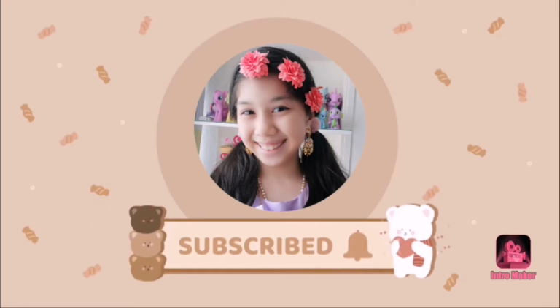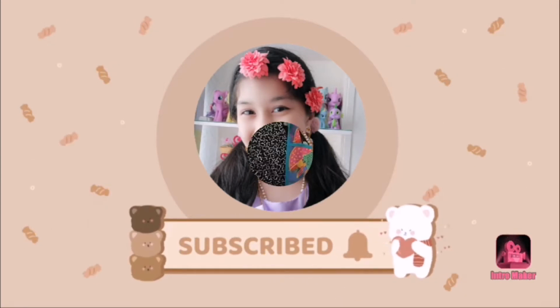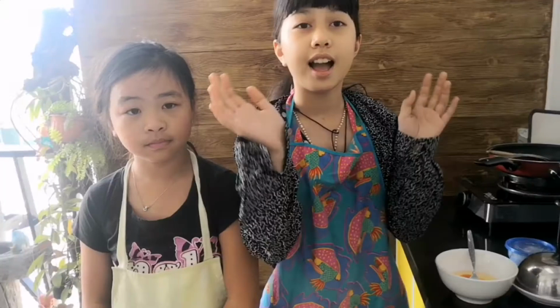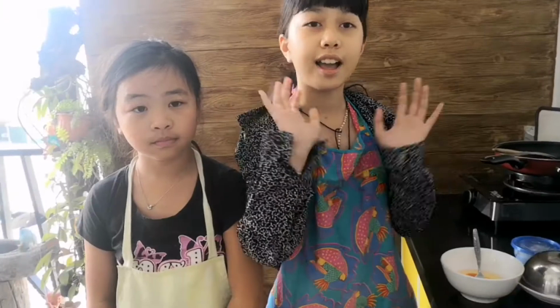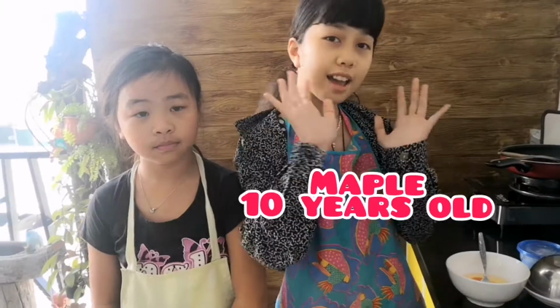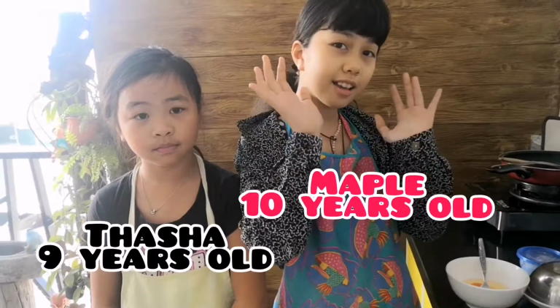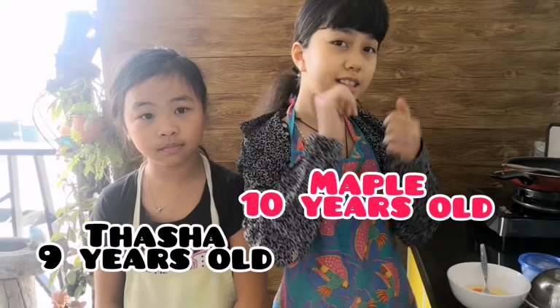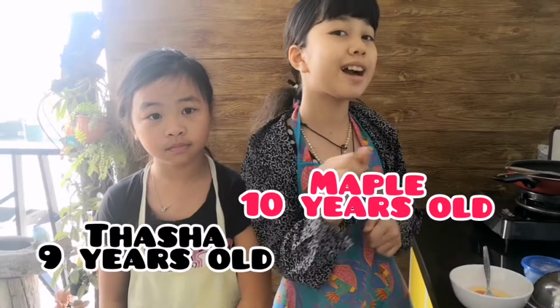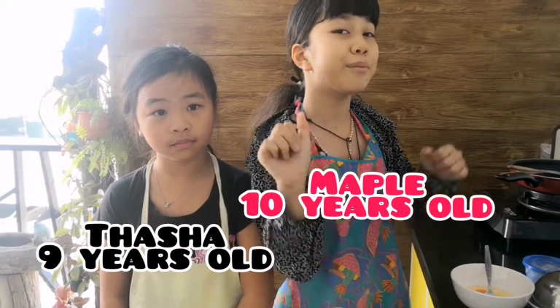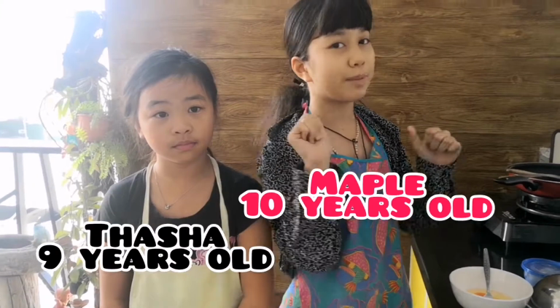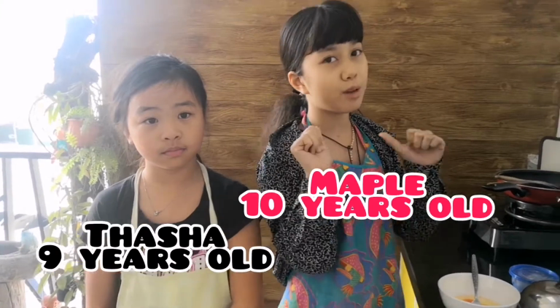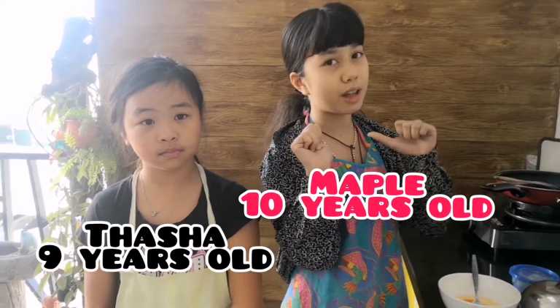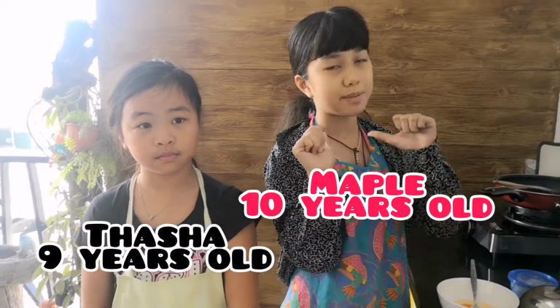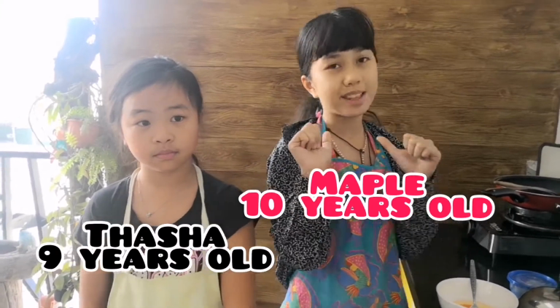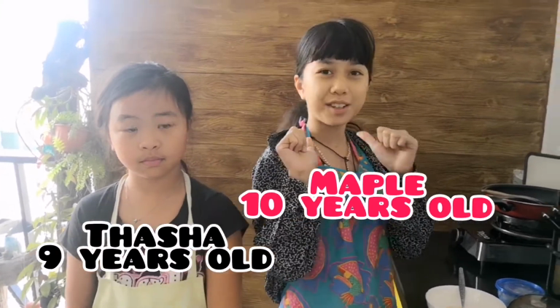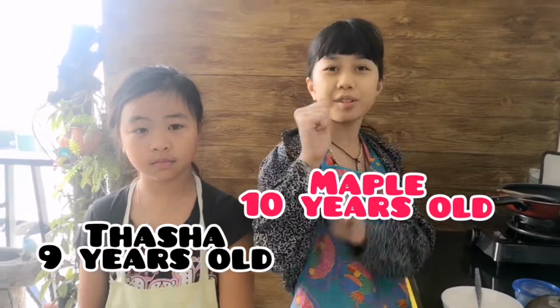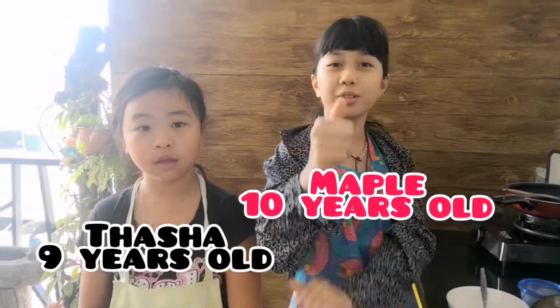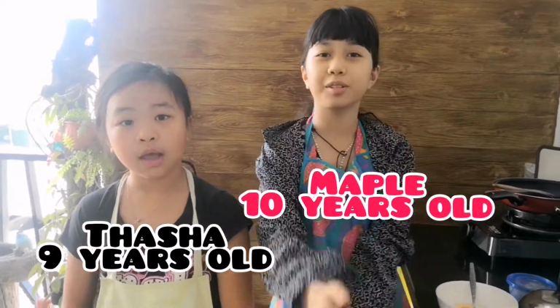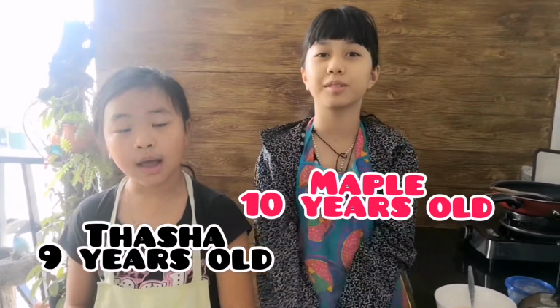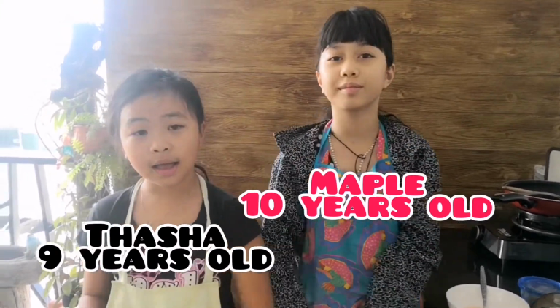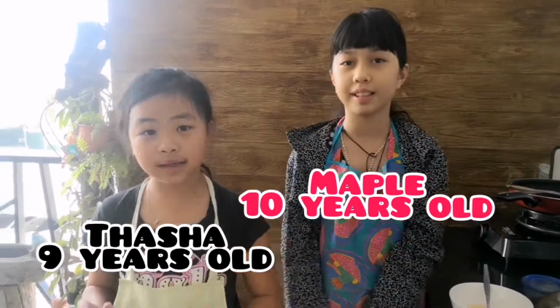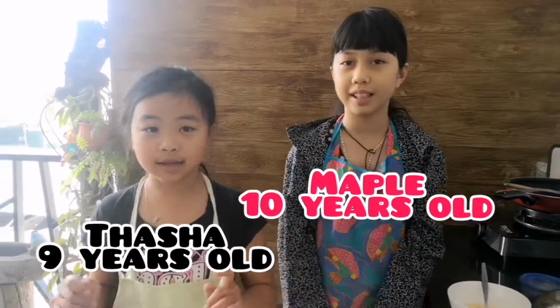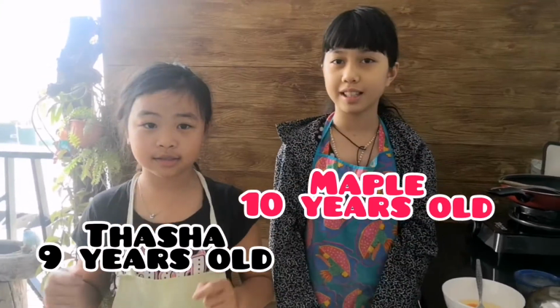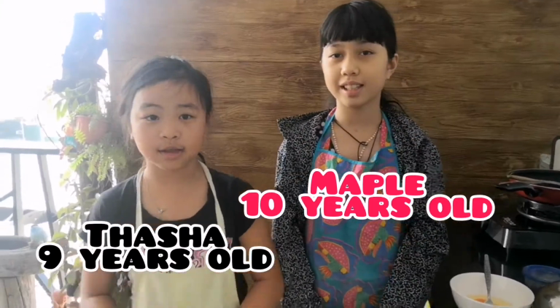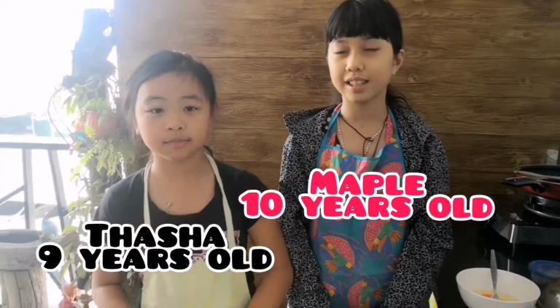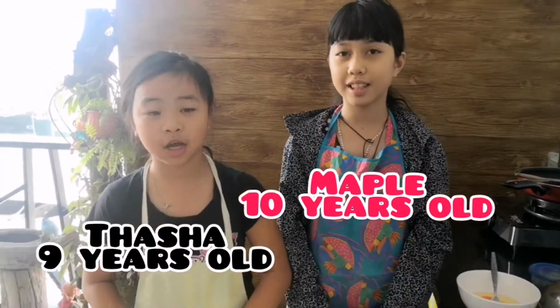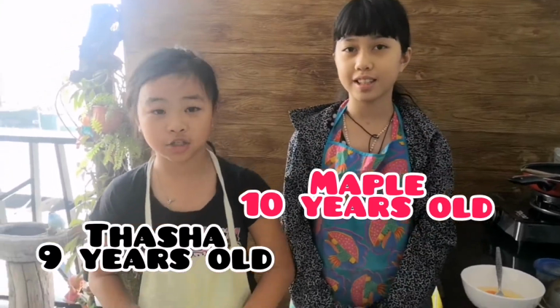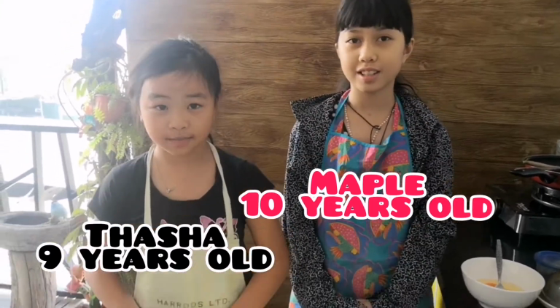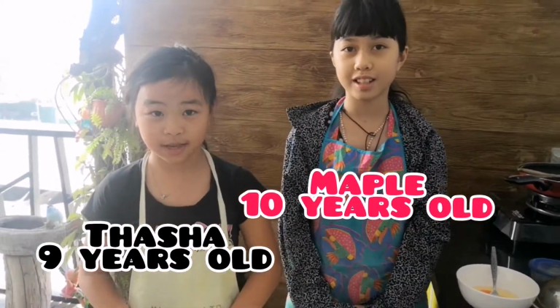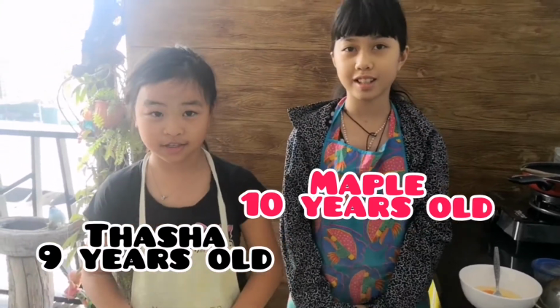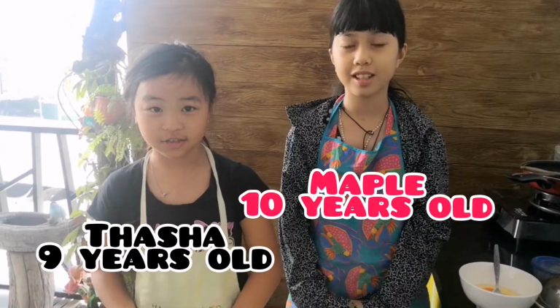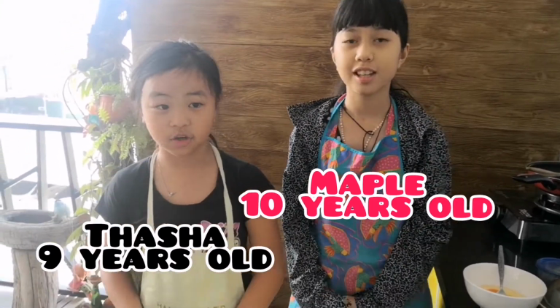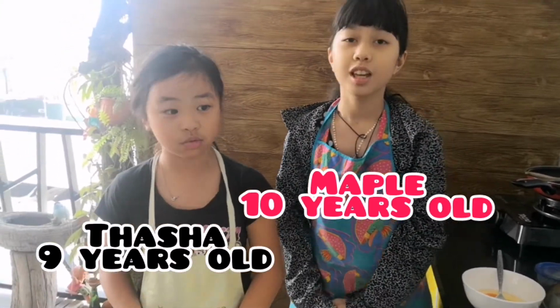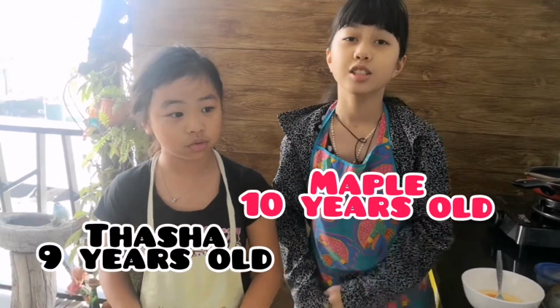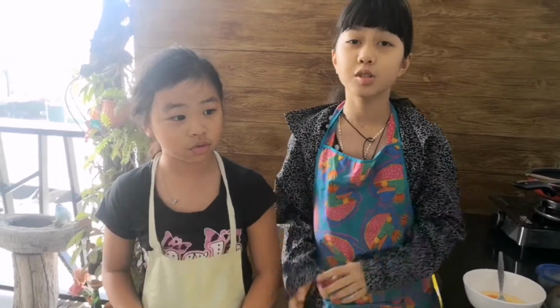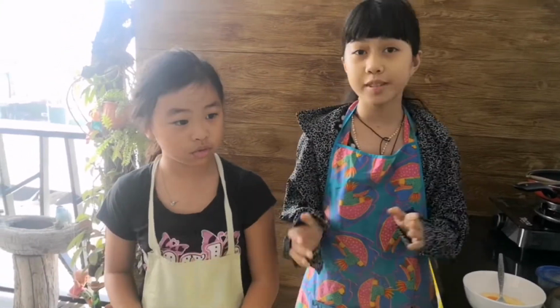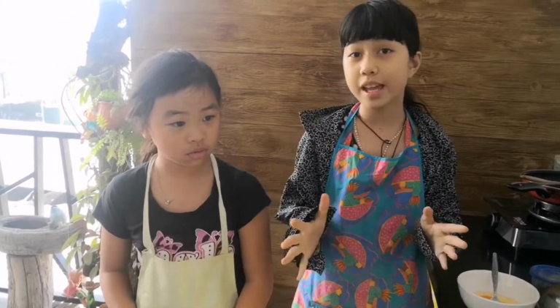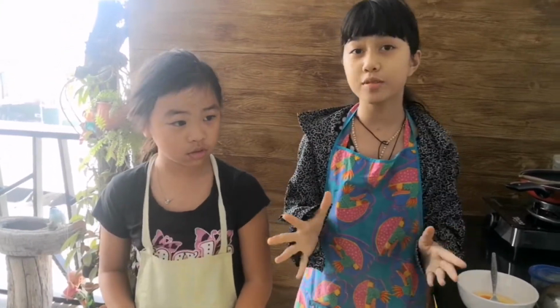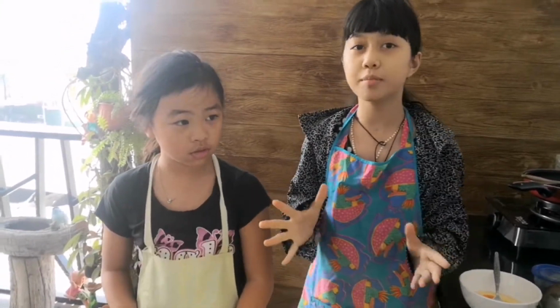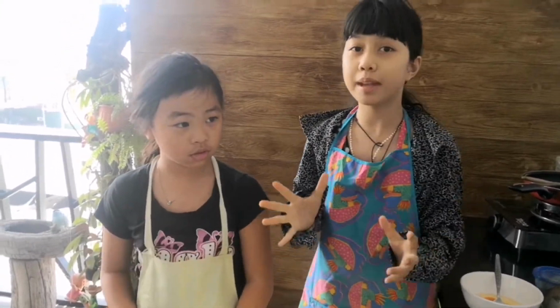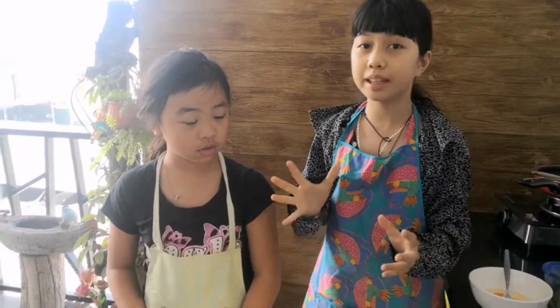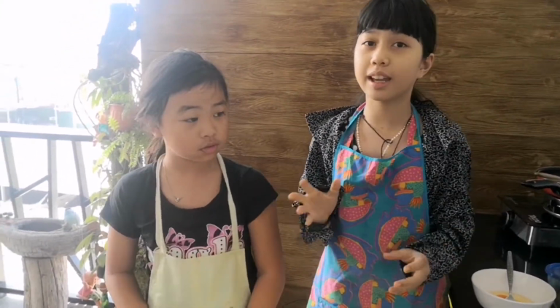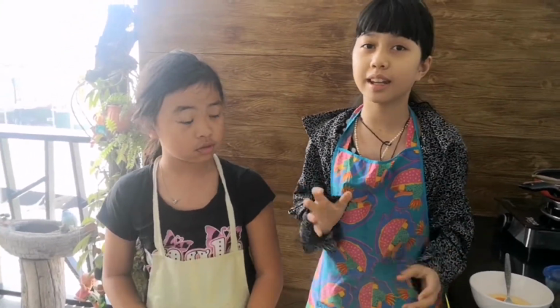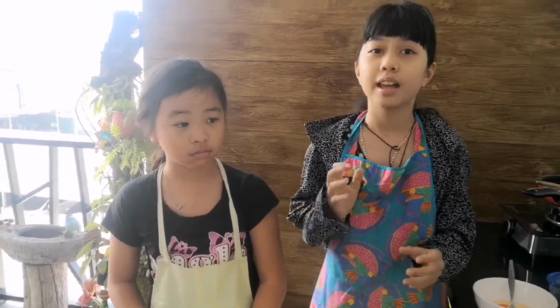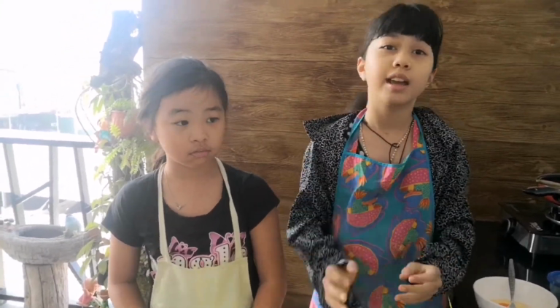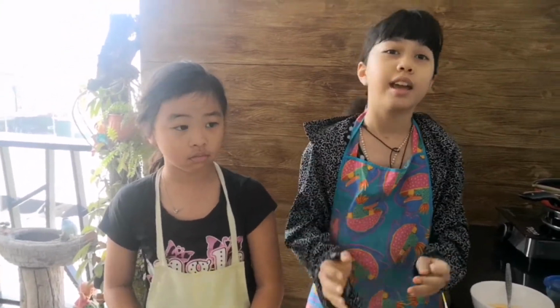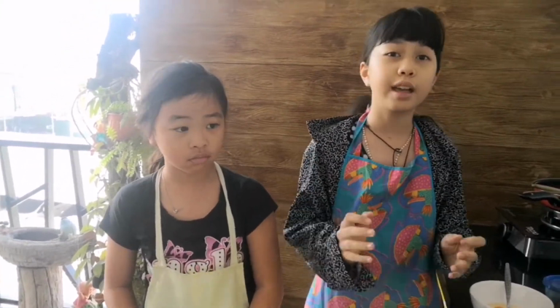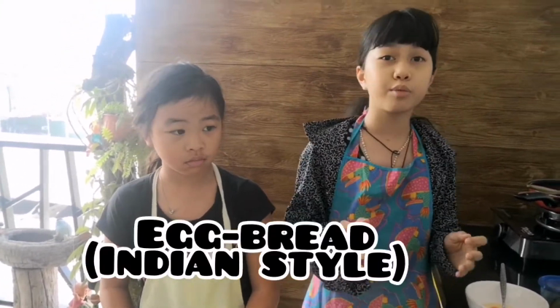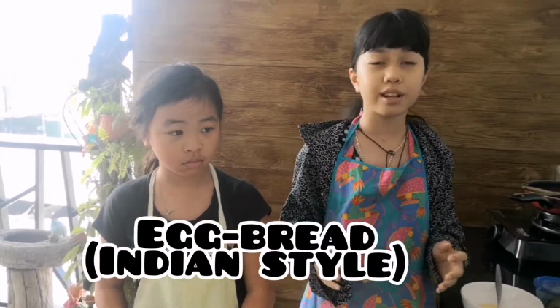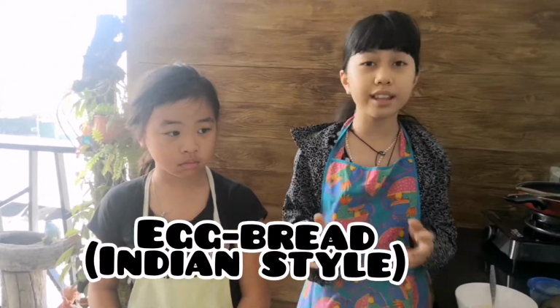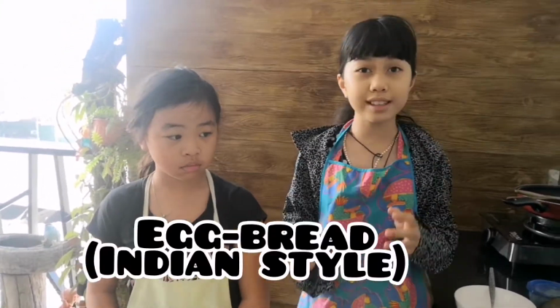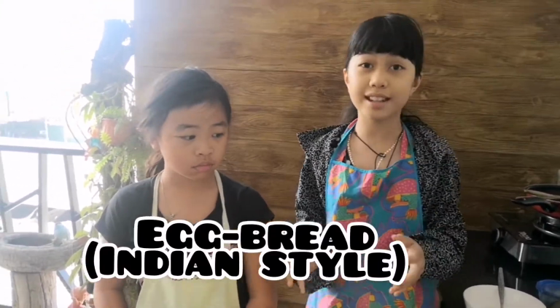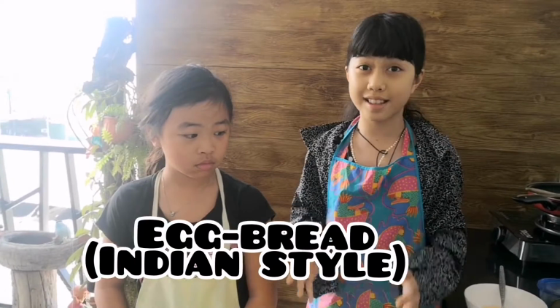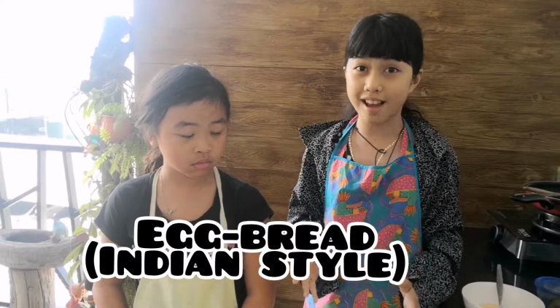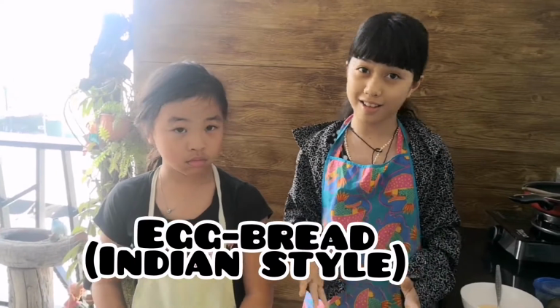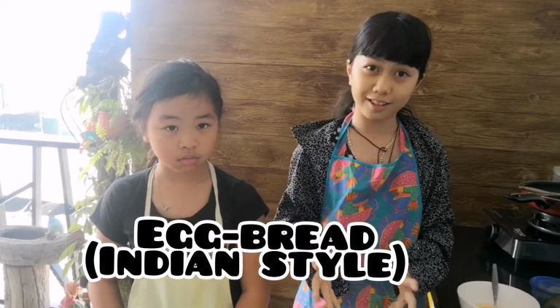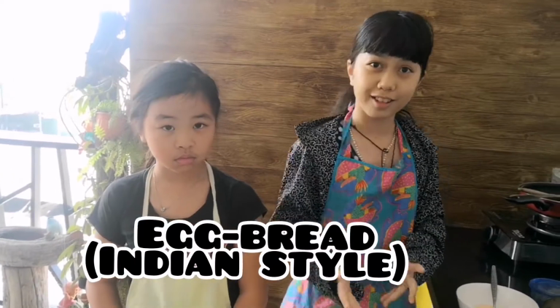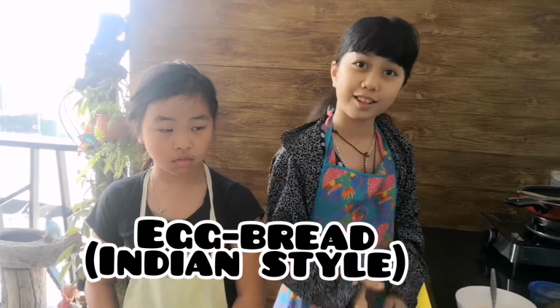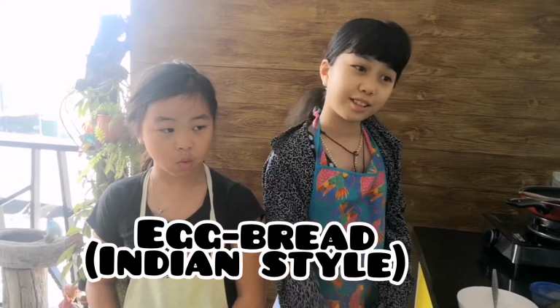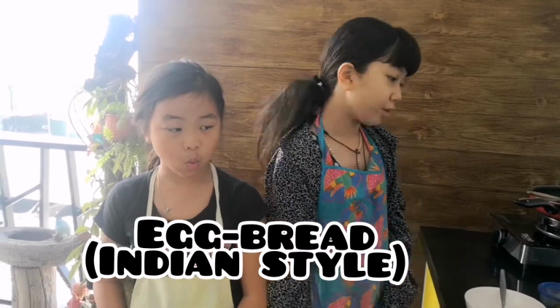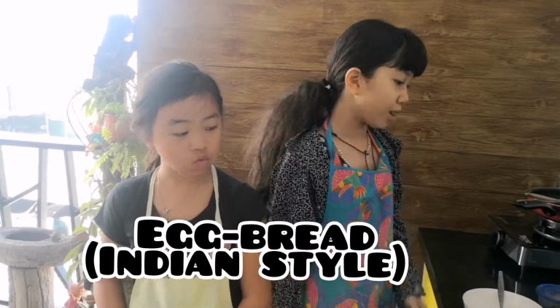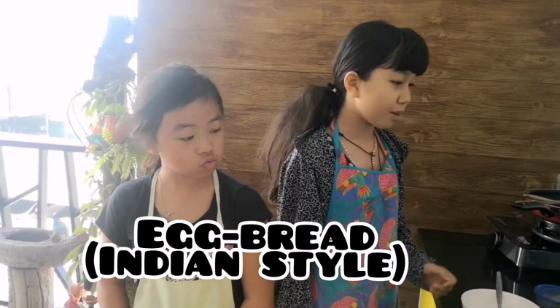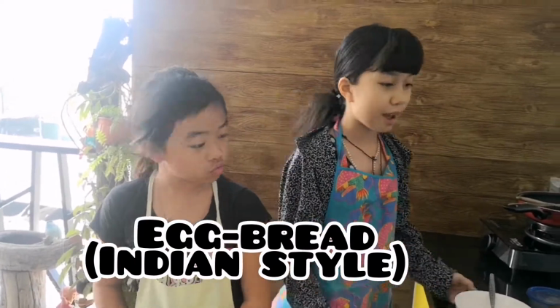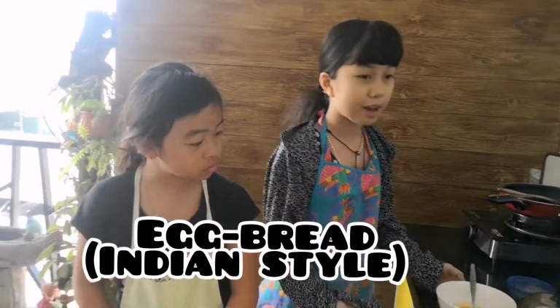Hi guys, I'm Maple and I'm two years old. Hi guys, I'm Pasha and I'm Manny. So today we're making an egg with Indian style. Want to know how?